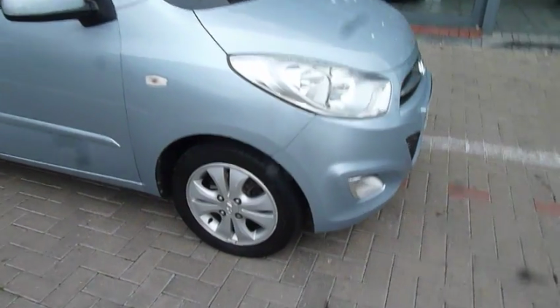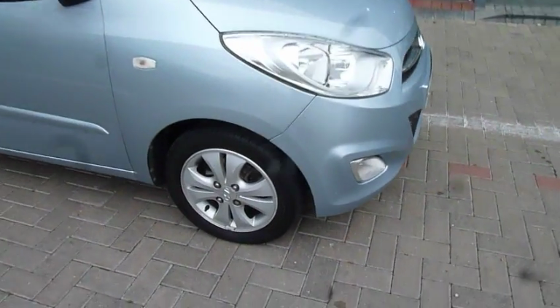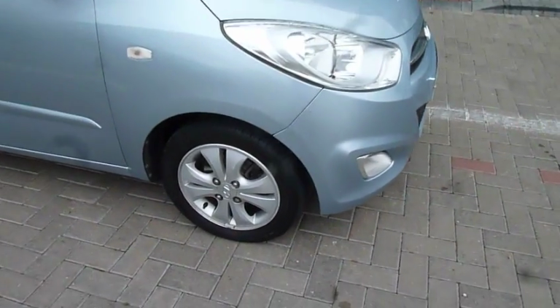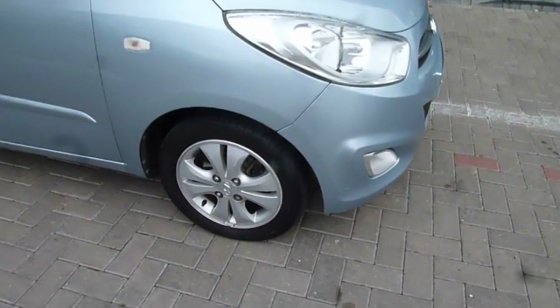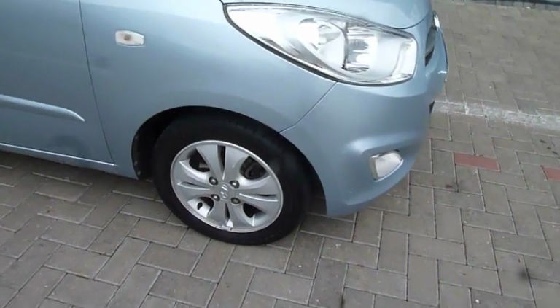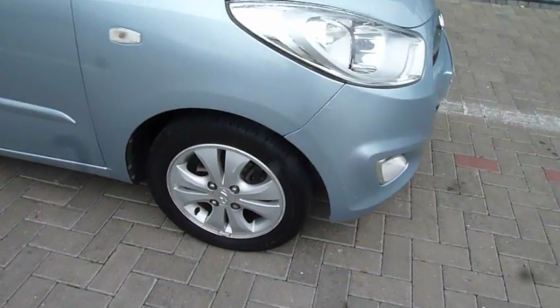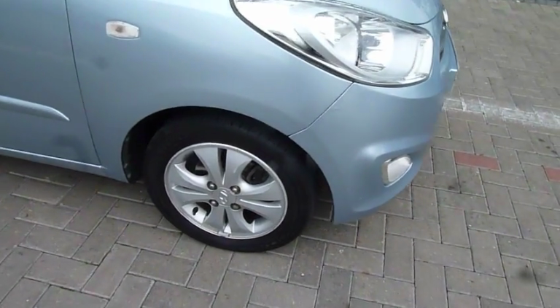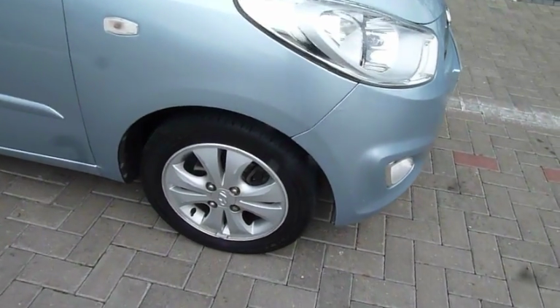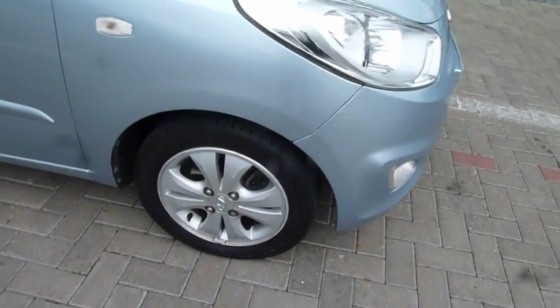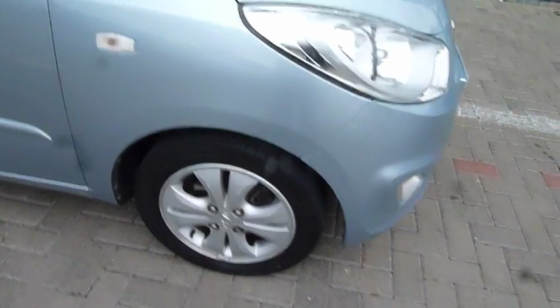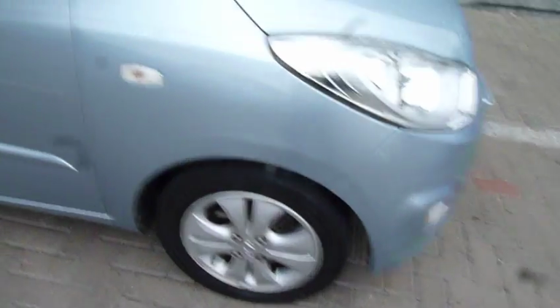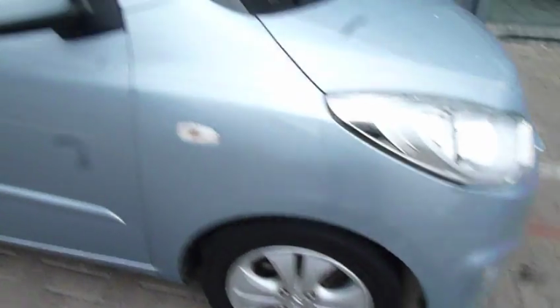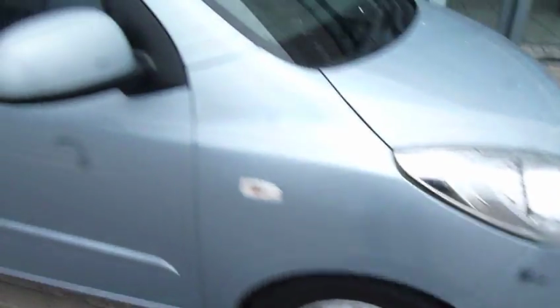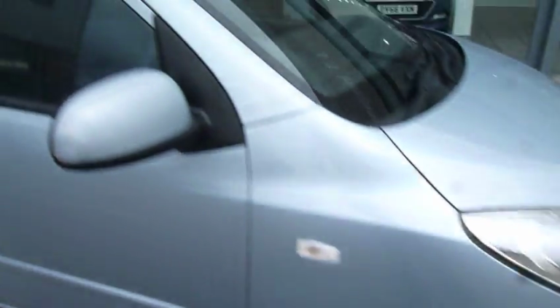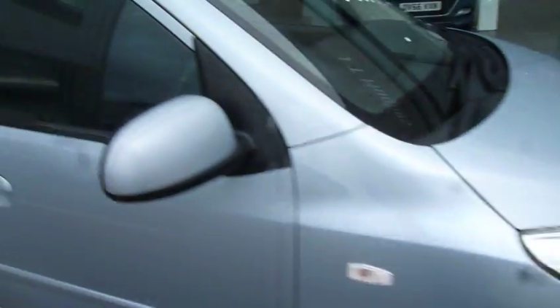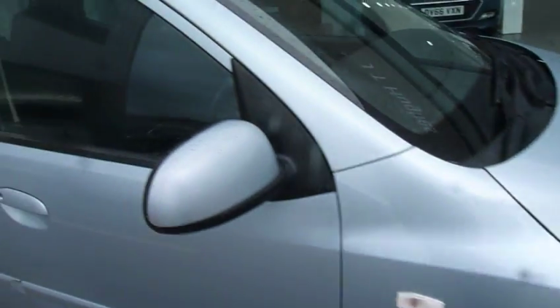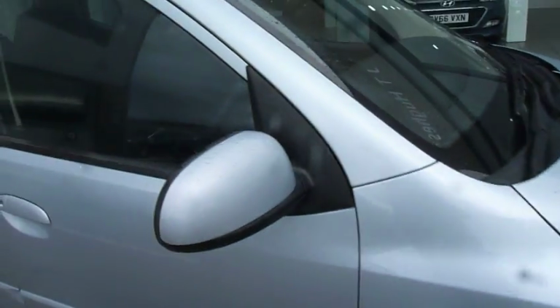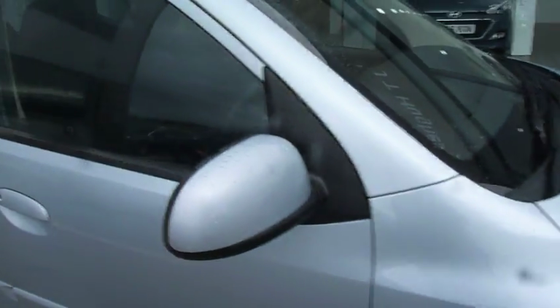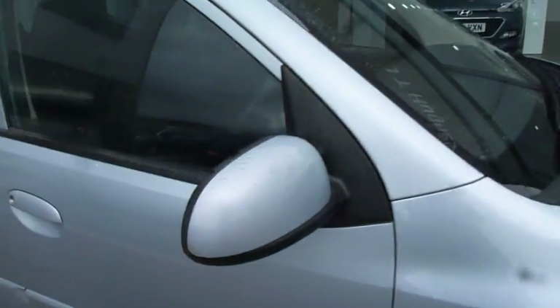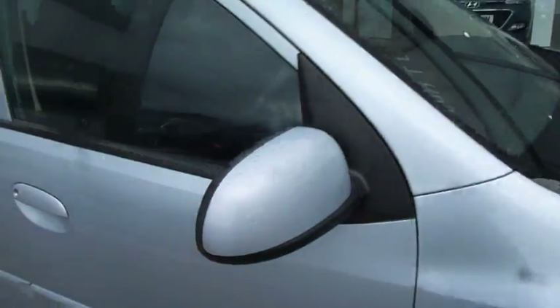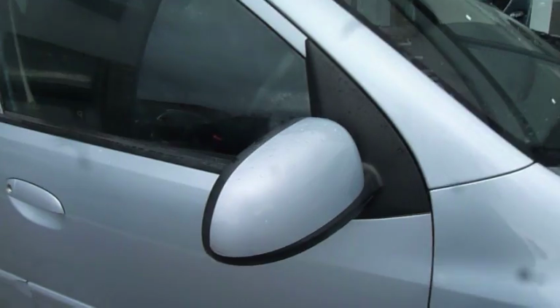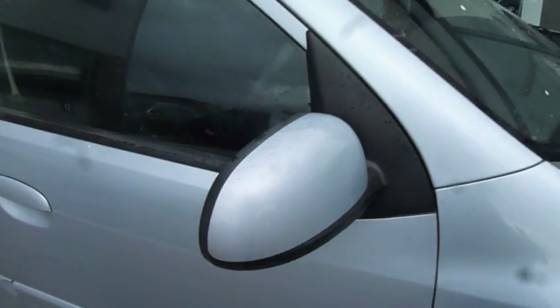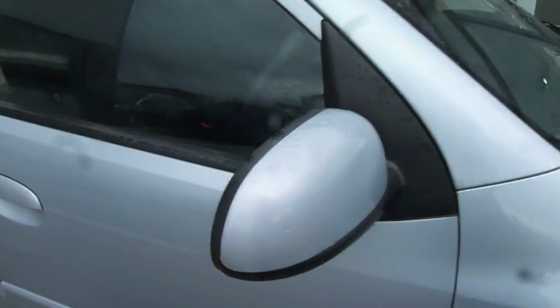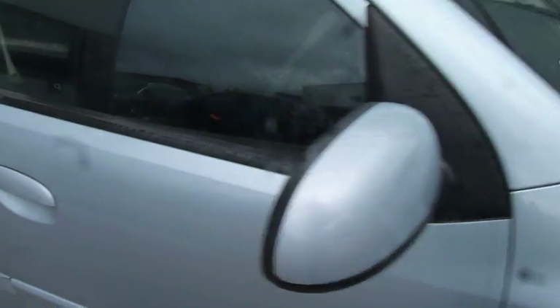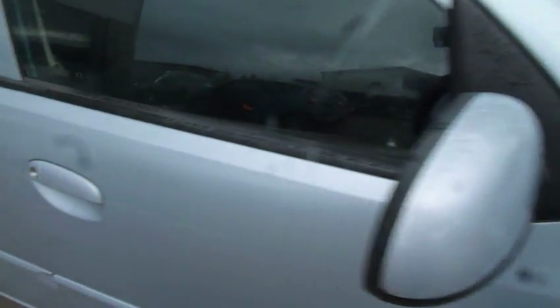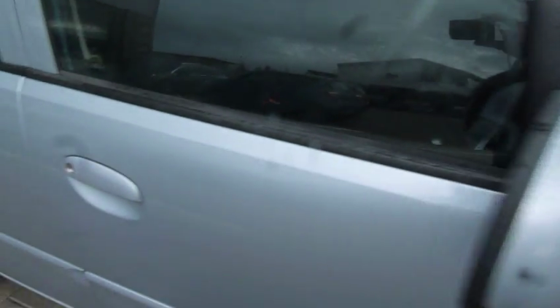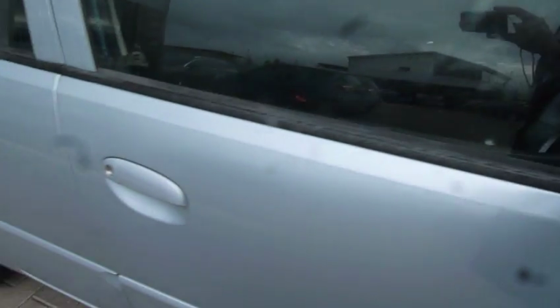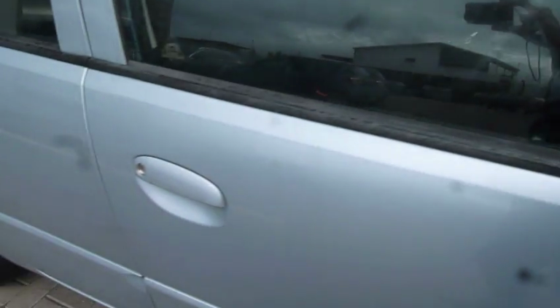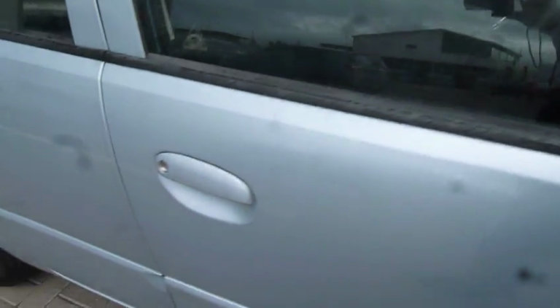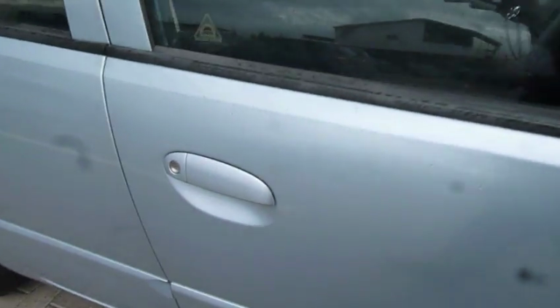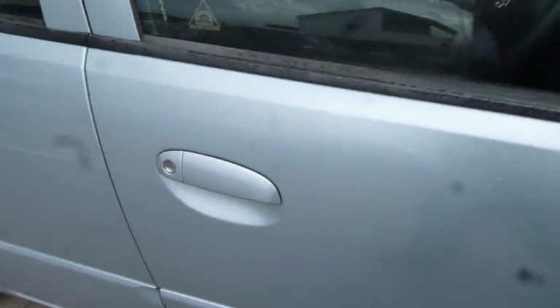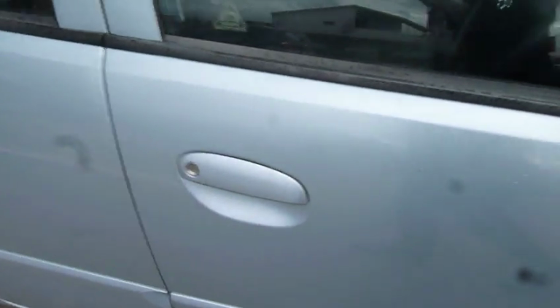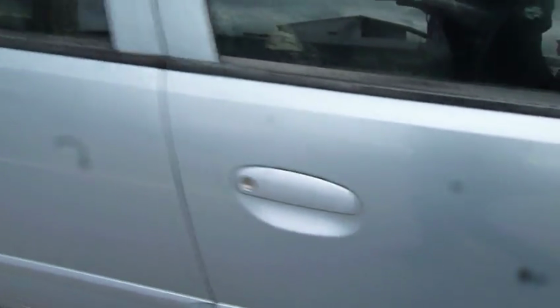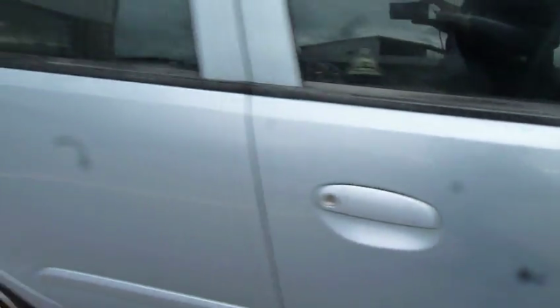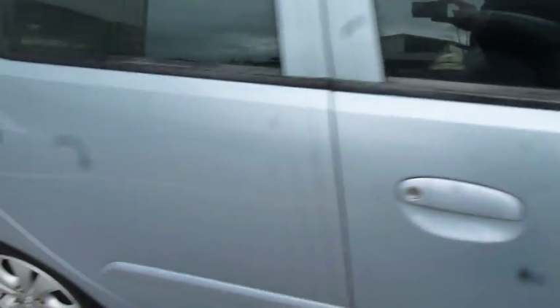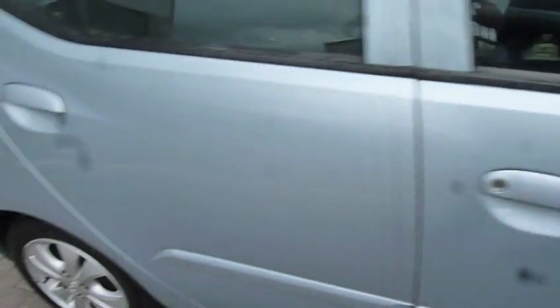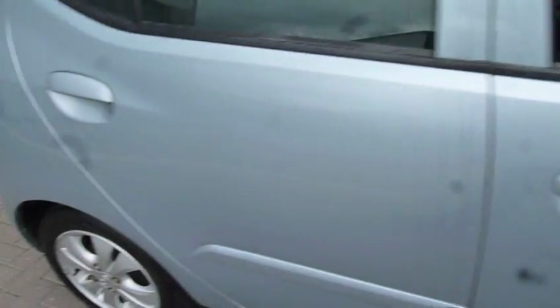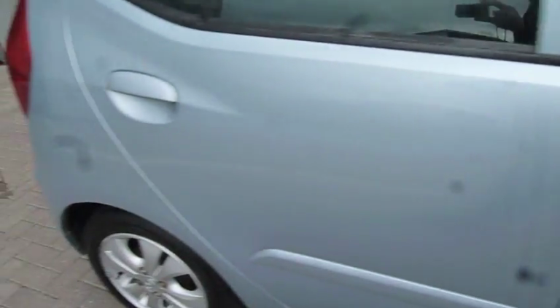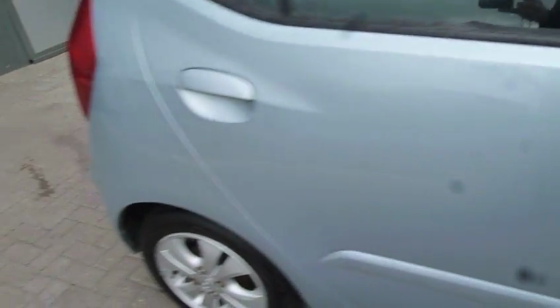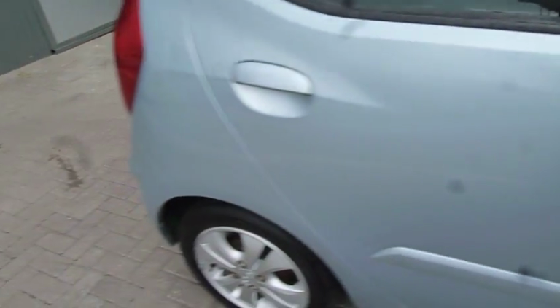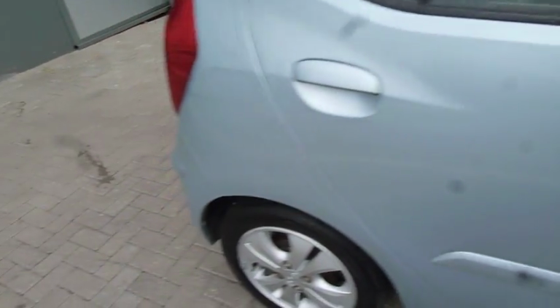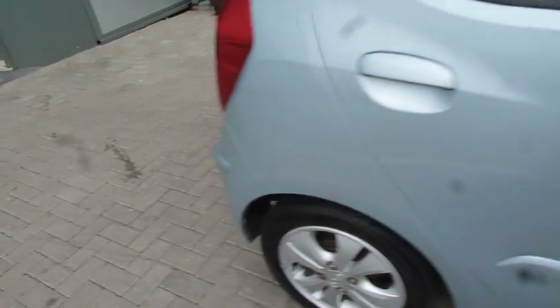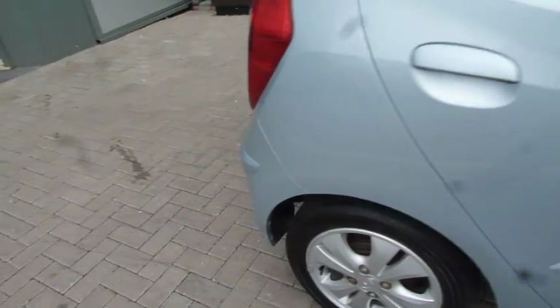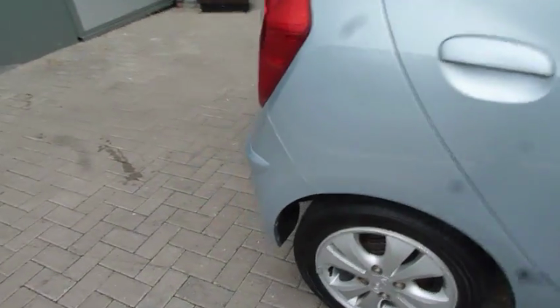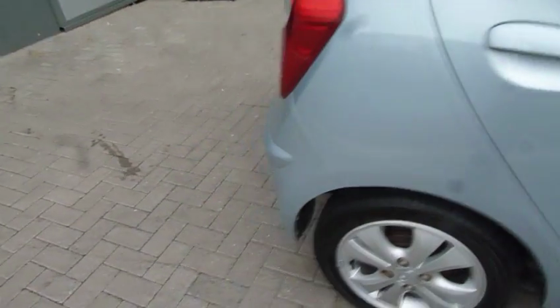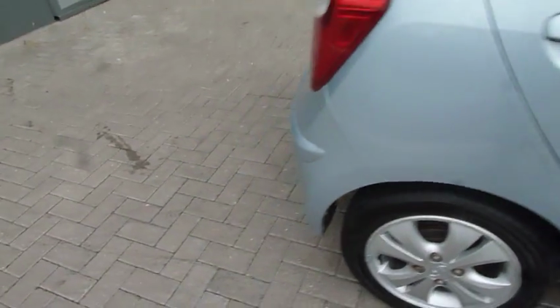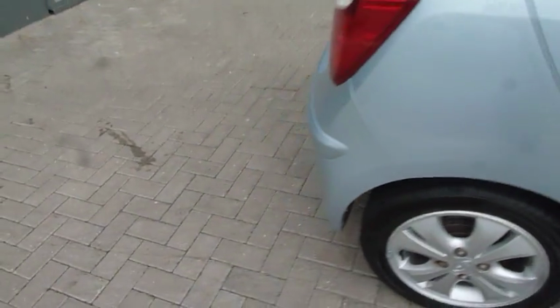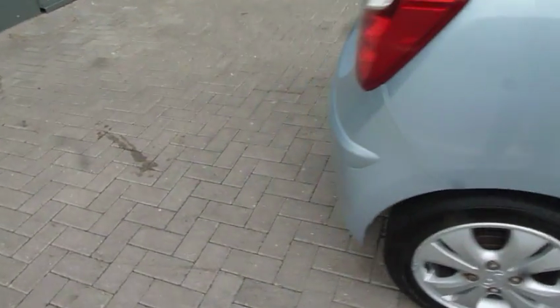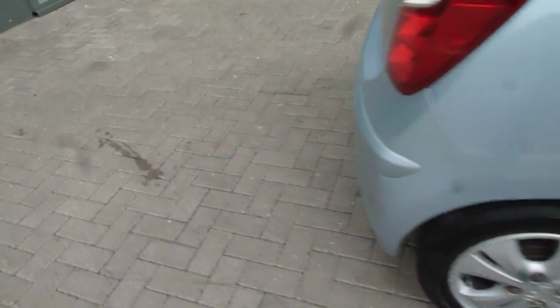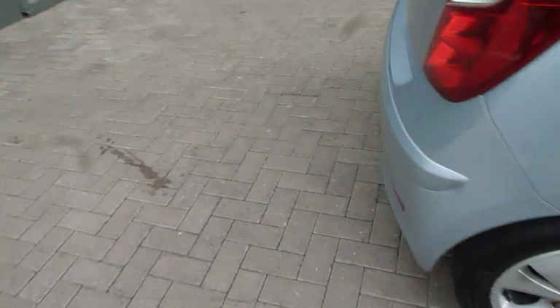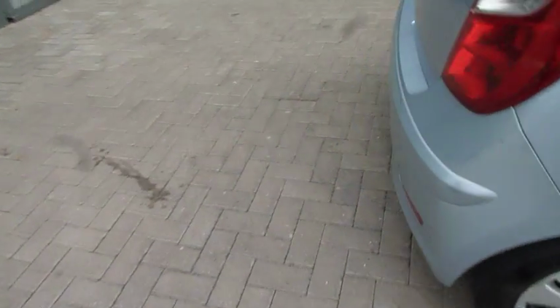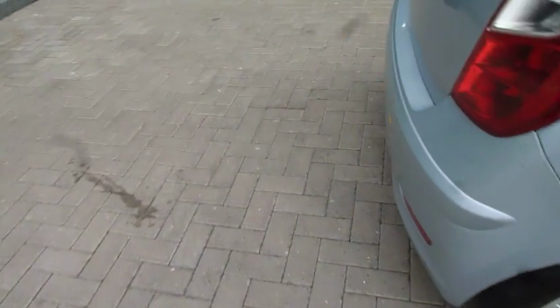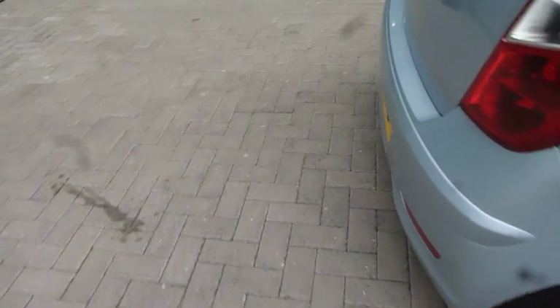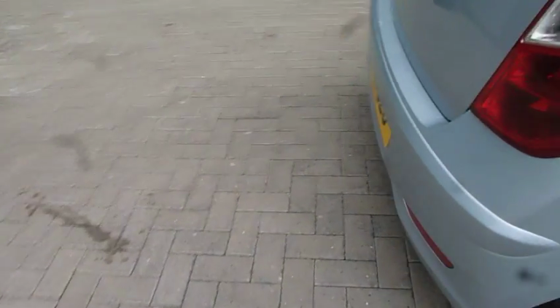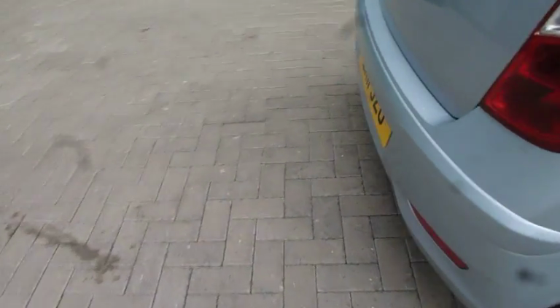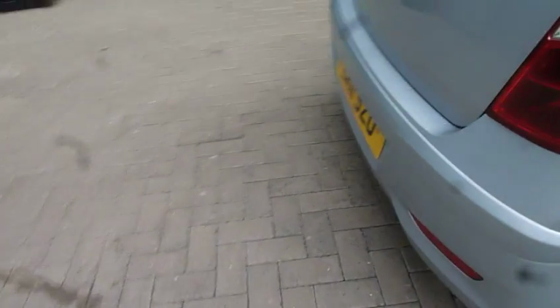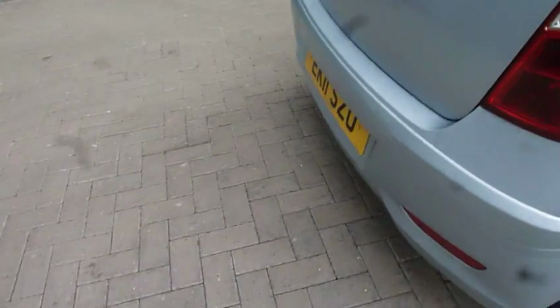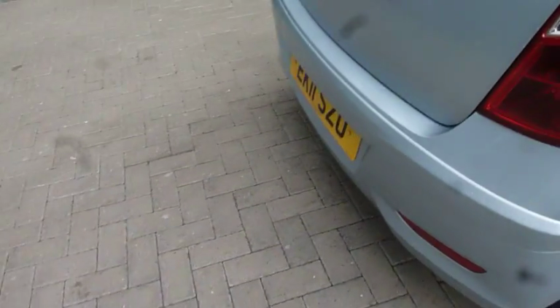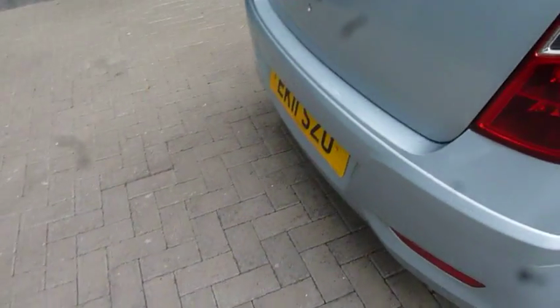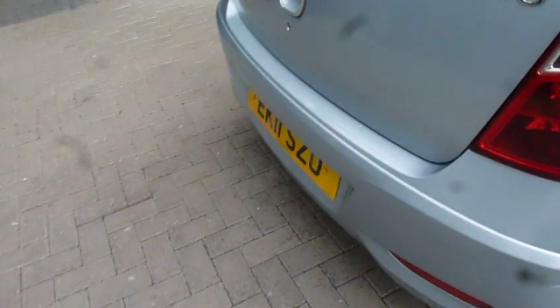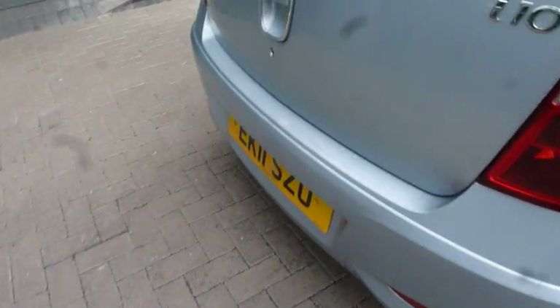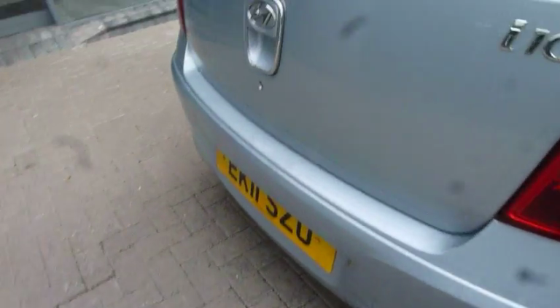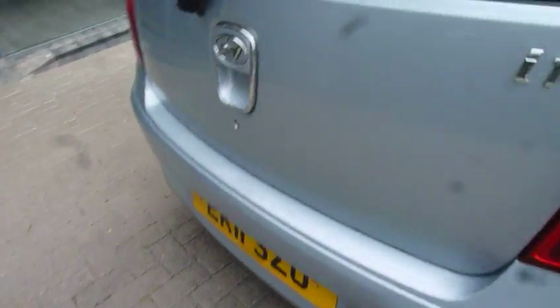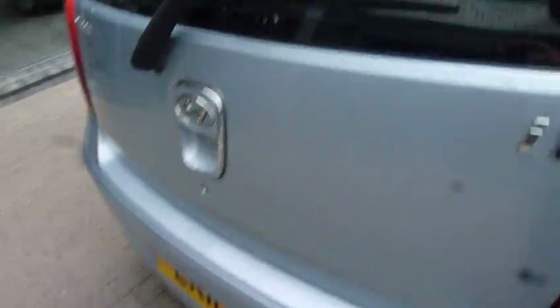The Active trim gives you alloy wheels, body coloured mirrors, and daytime running lights. We'll start by having a look around the back of the vehicle.